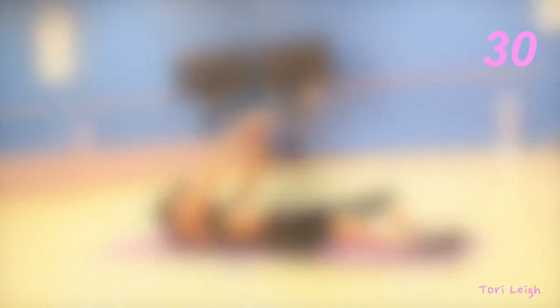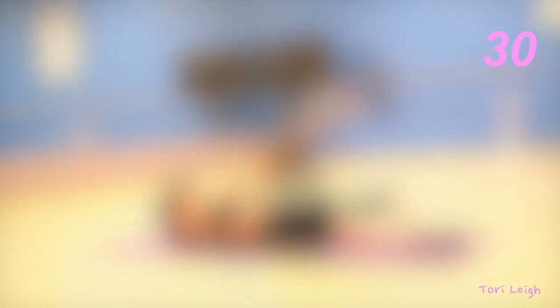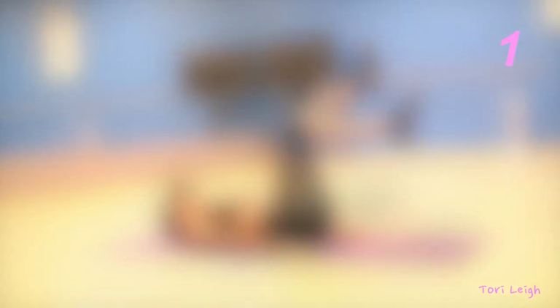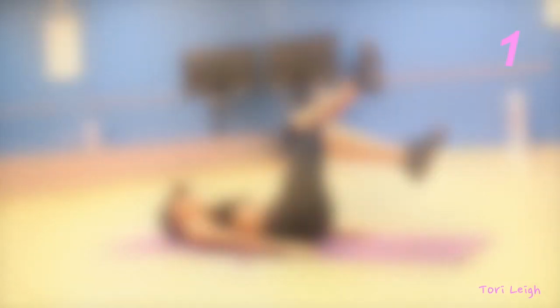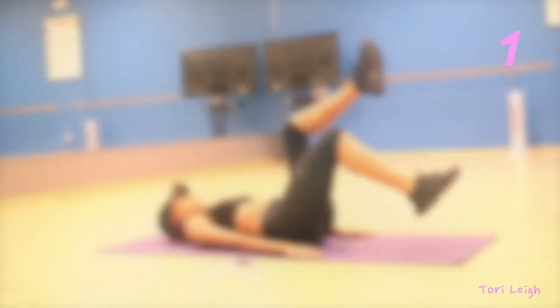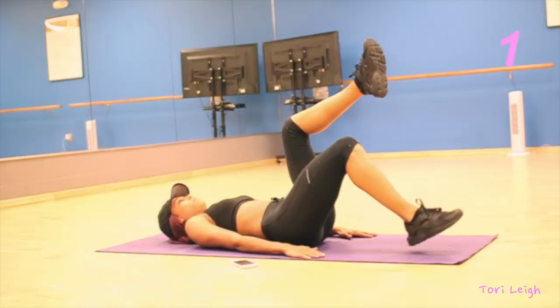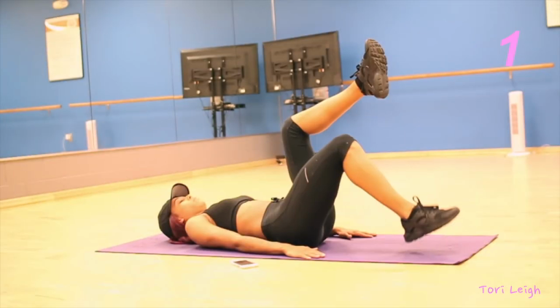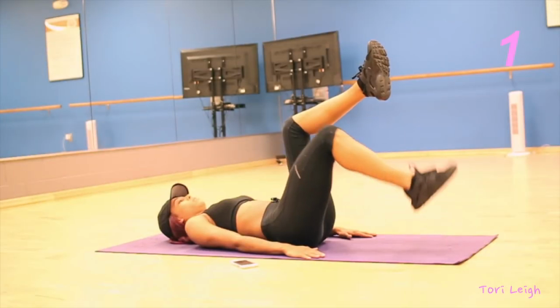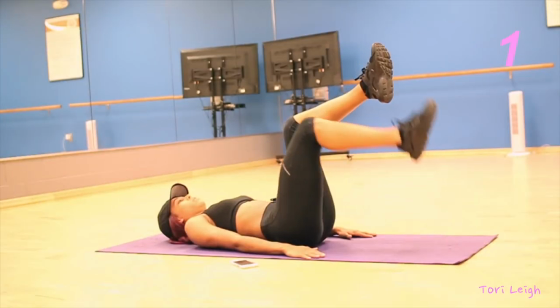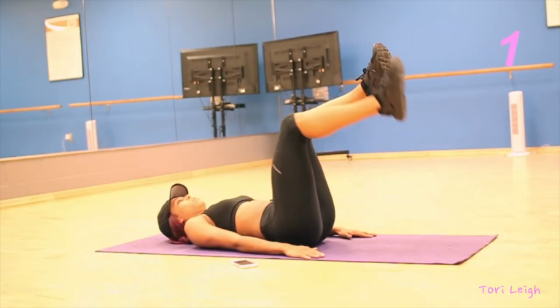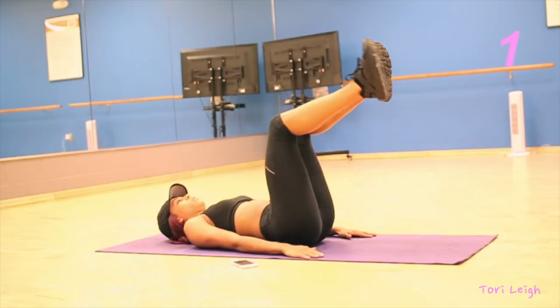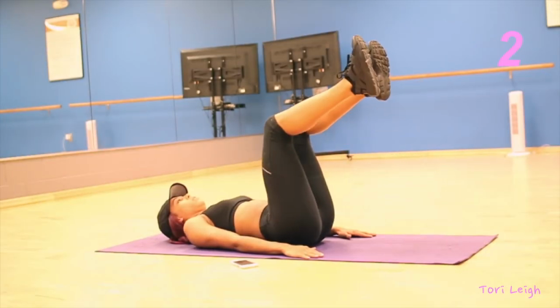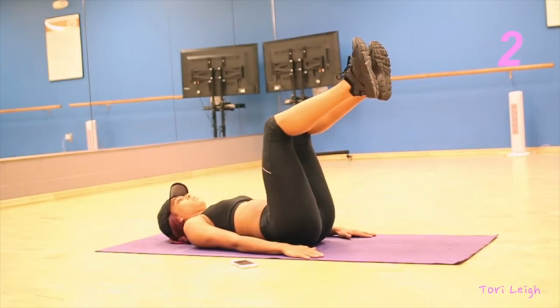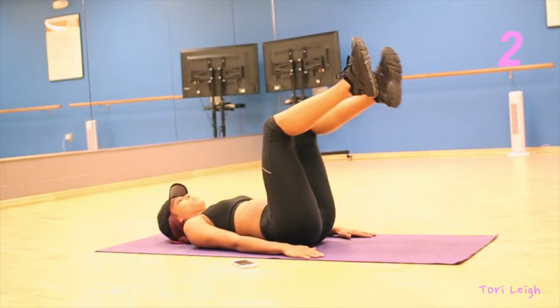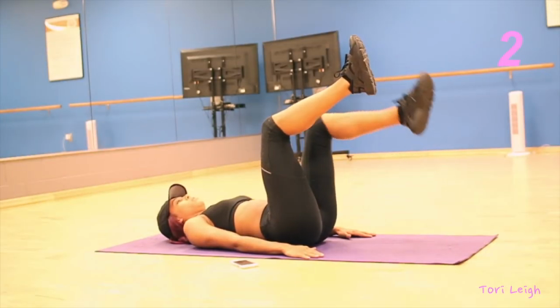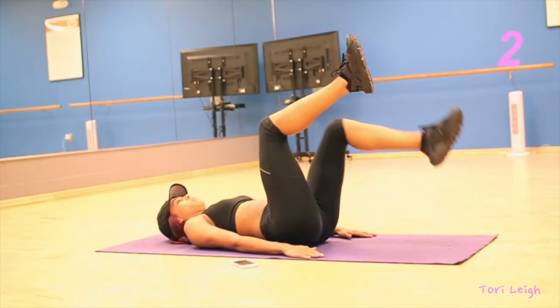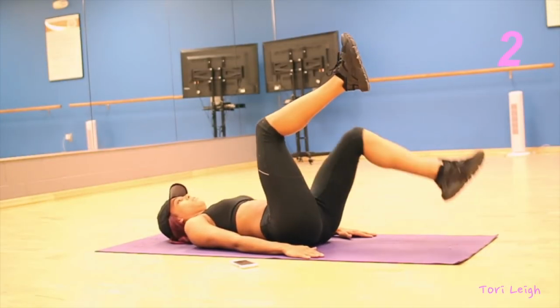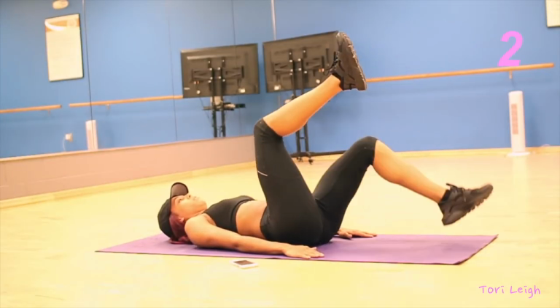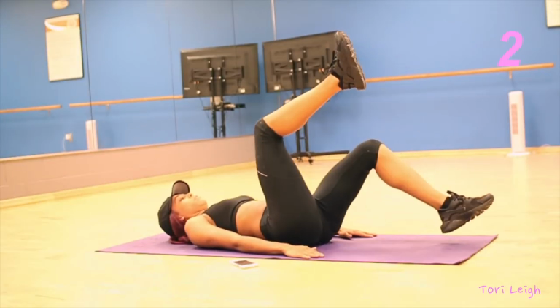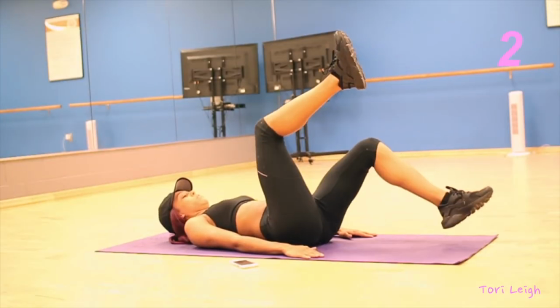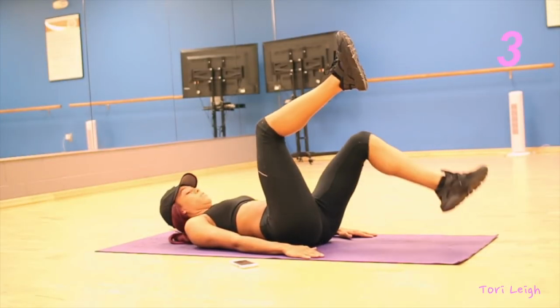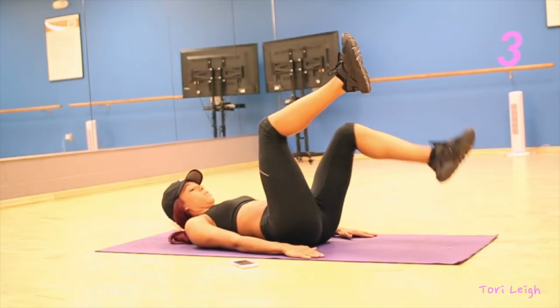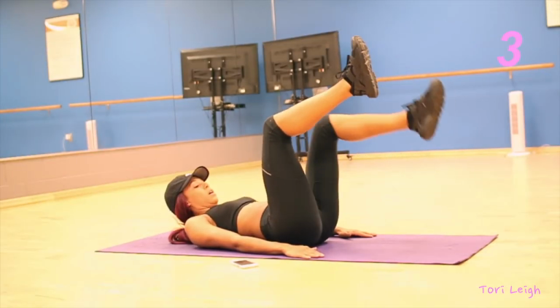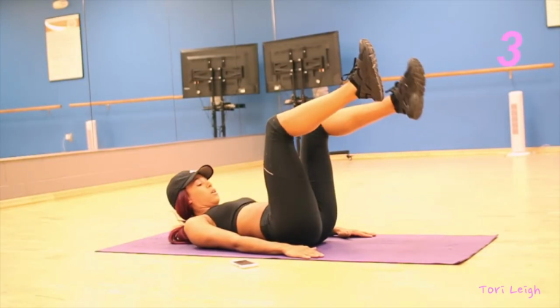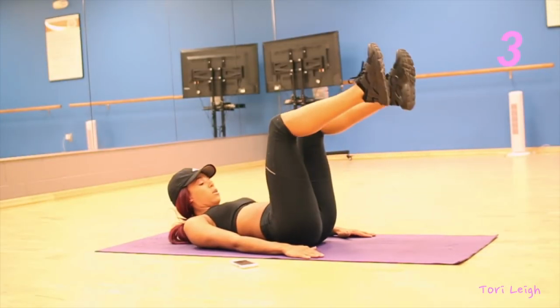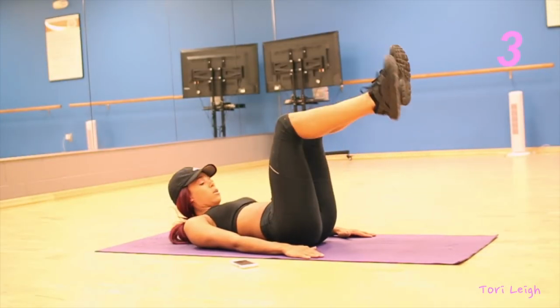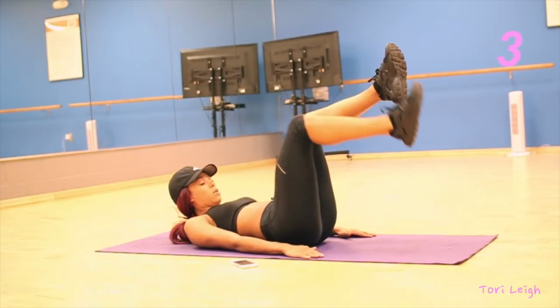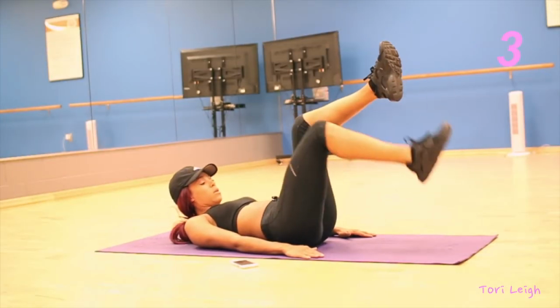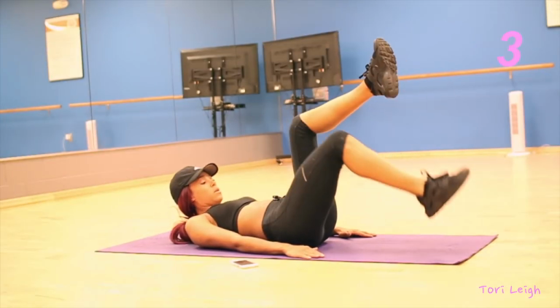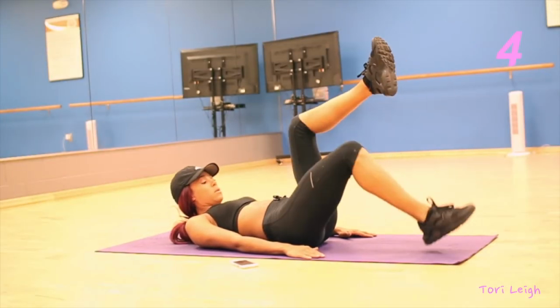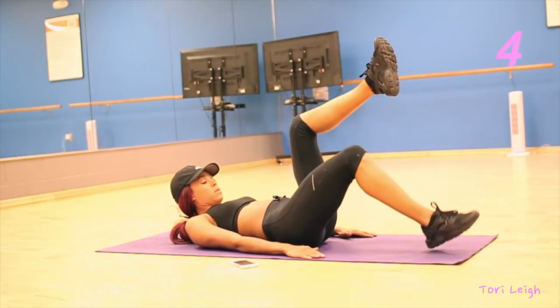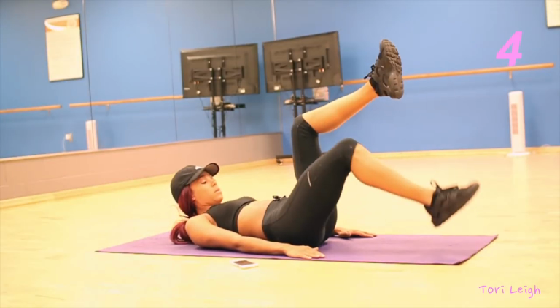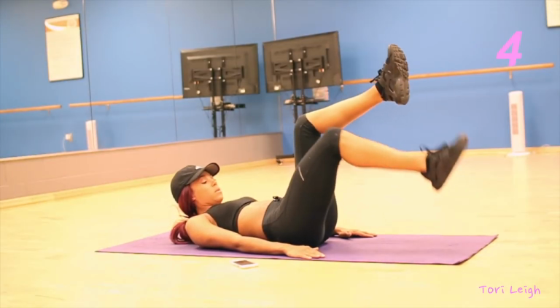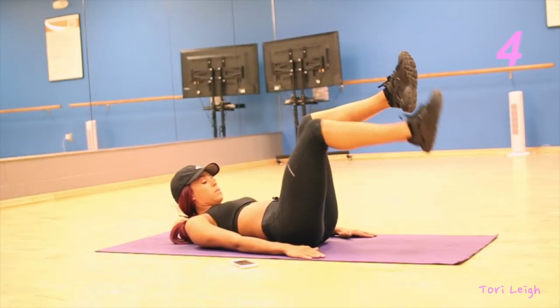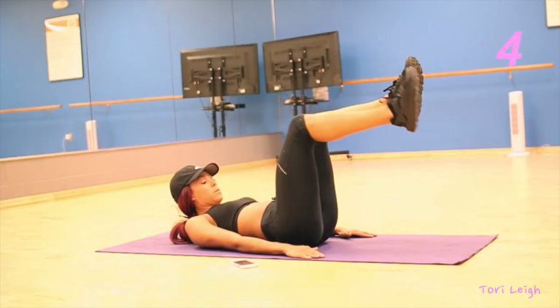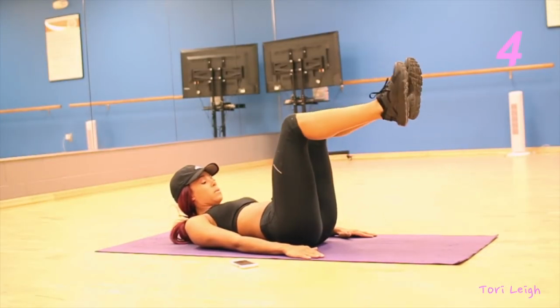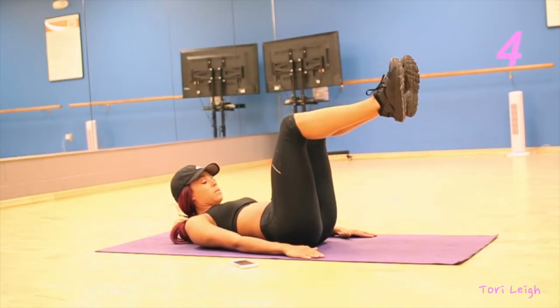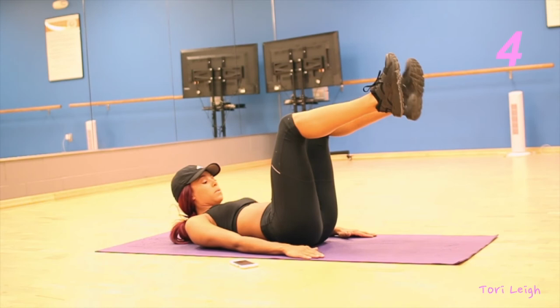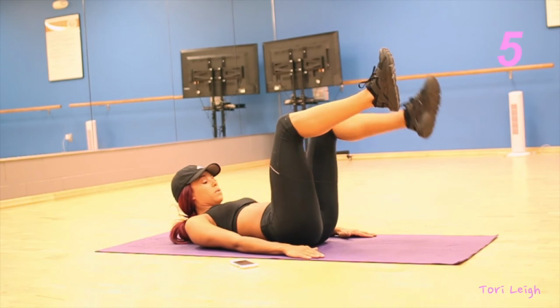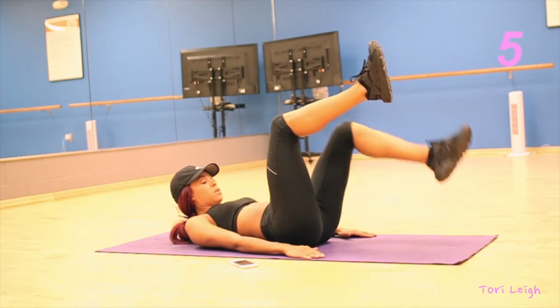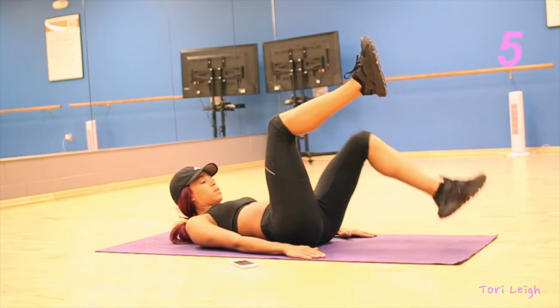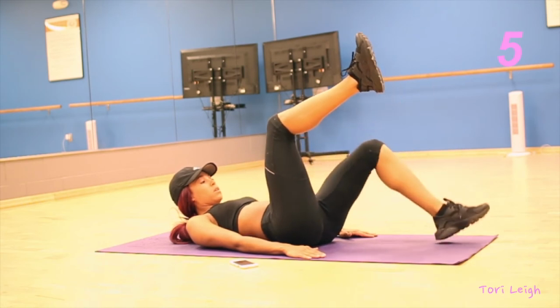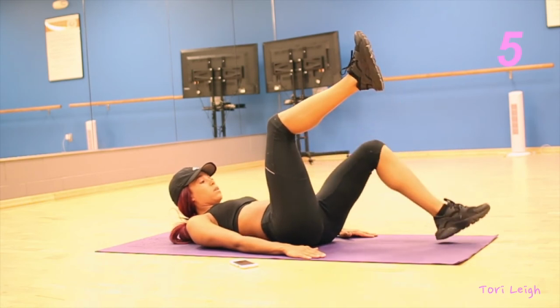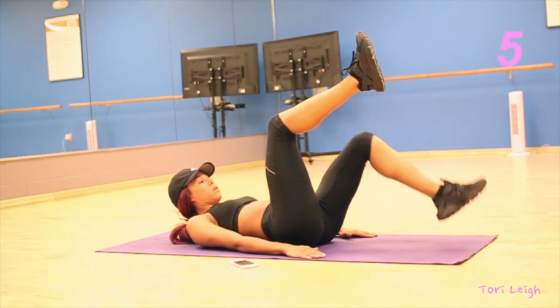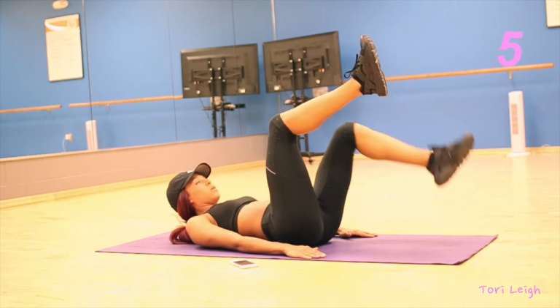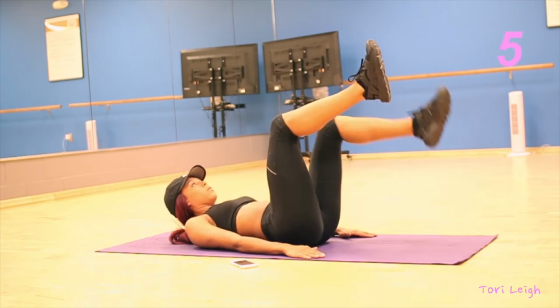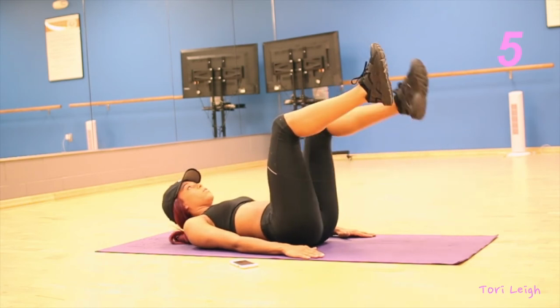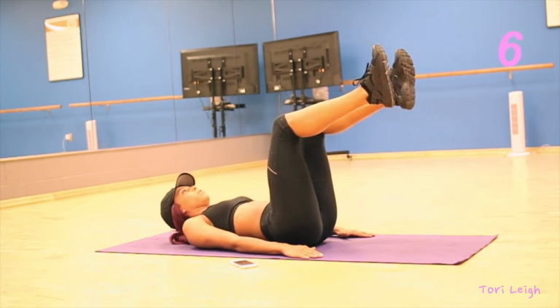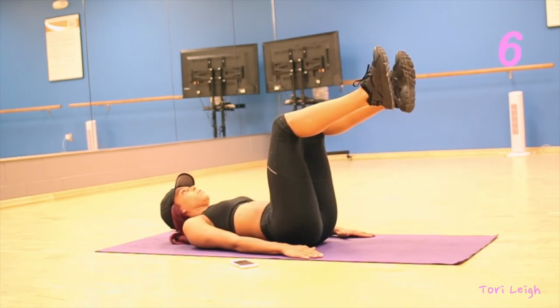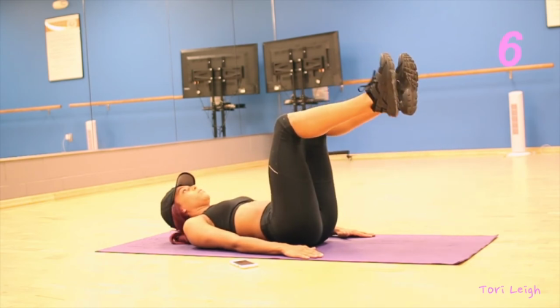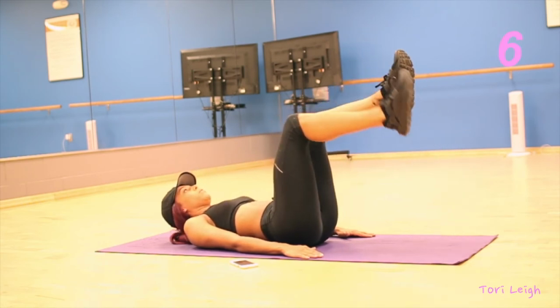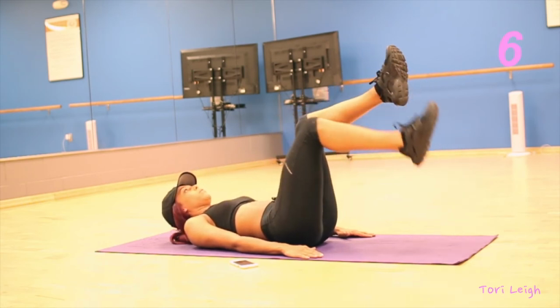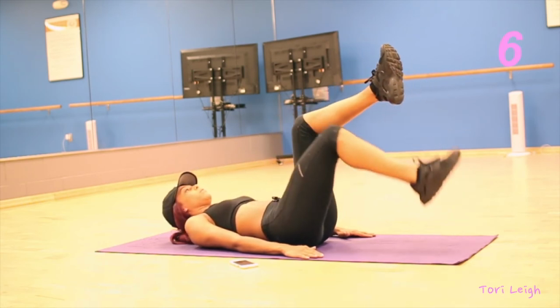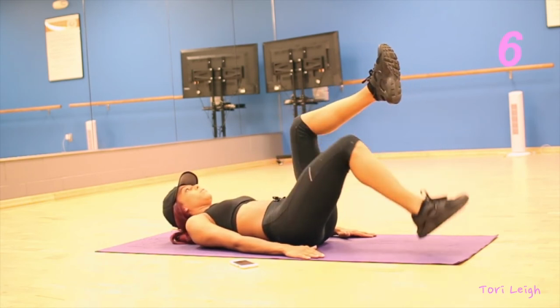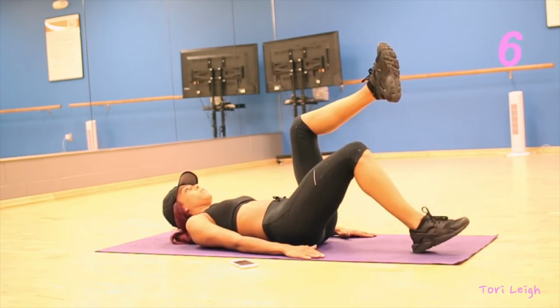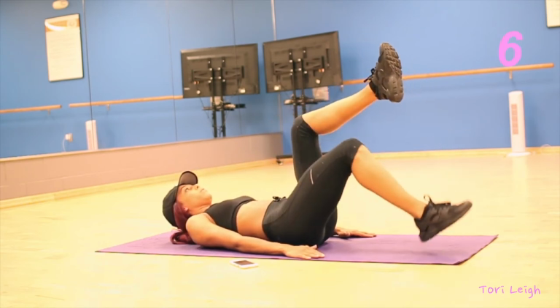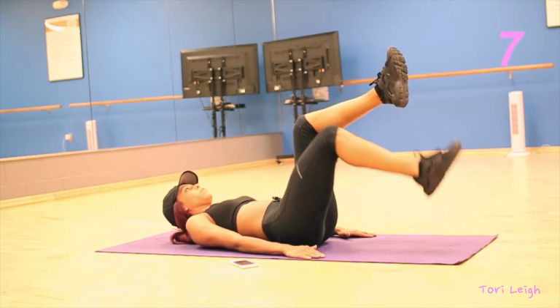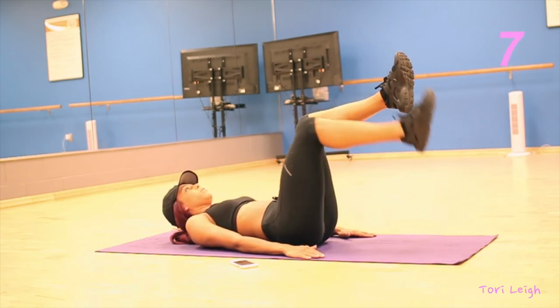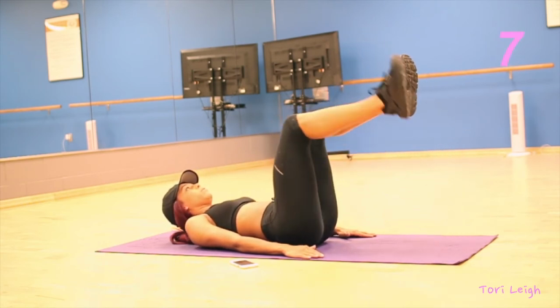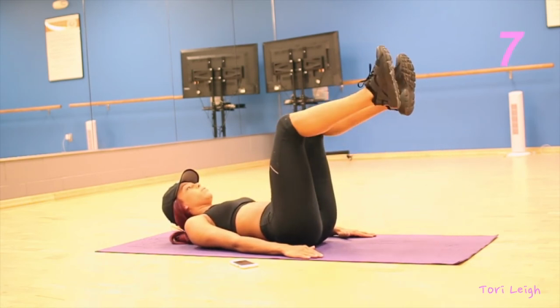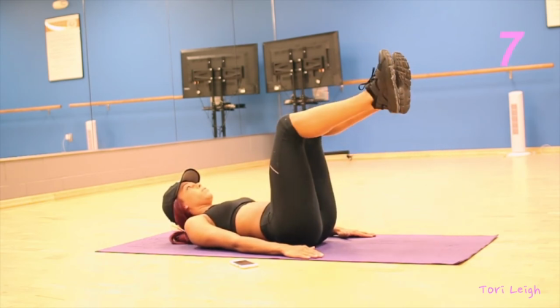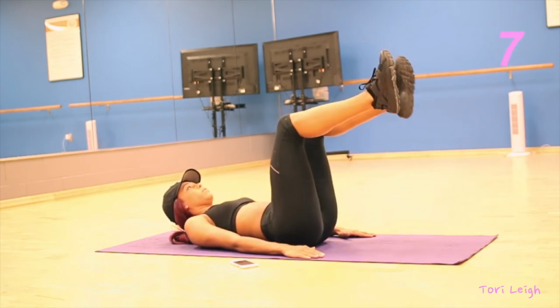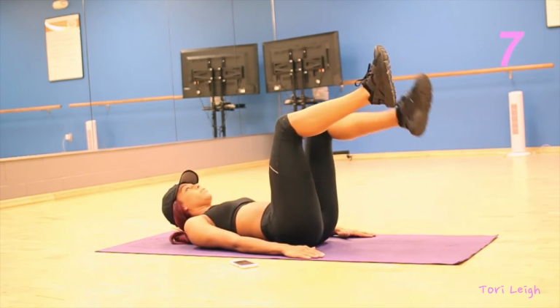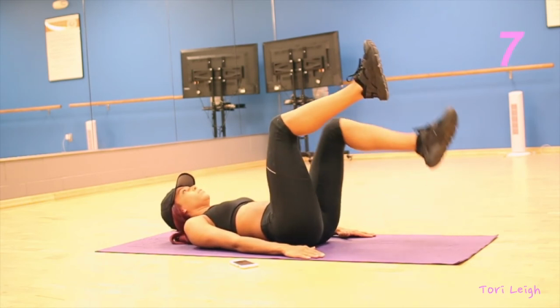The next exercise is alternating leg toe taps. Just keep your hands to your side and make sure you're engaging your core.